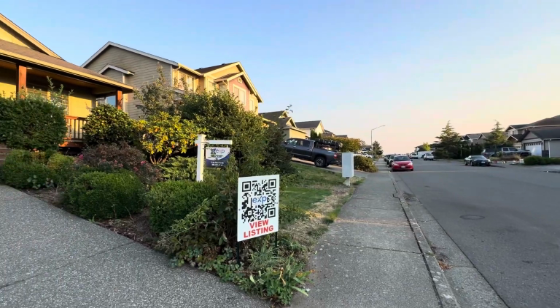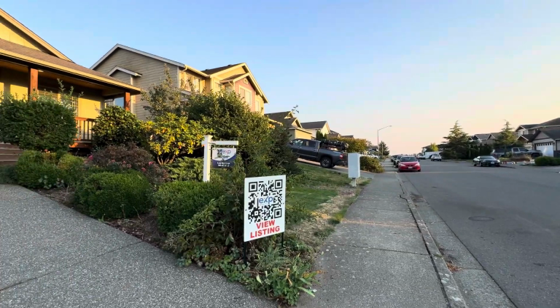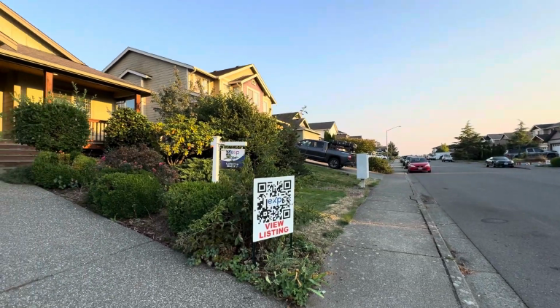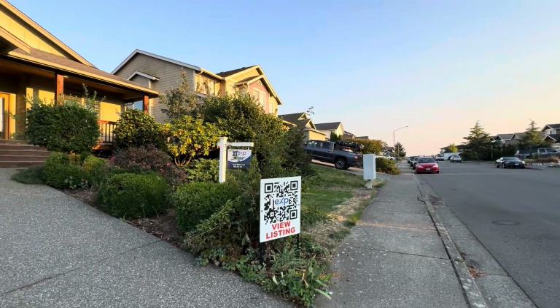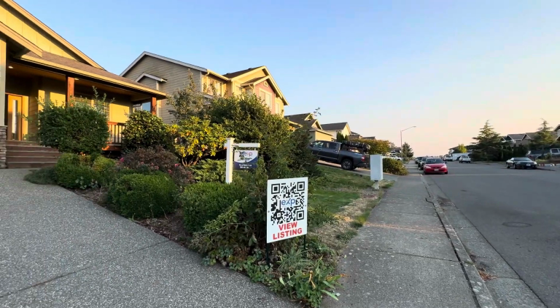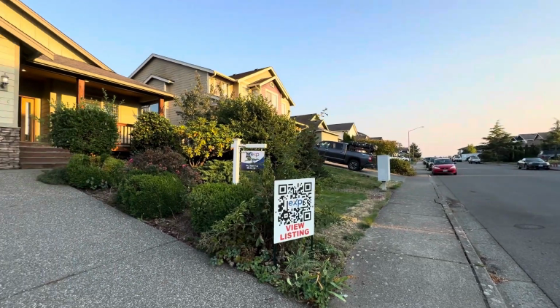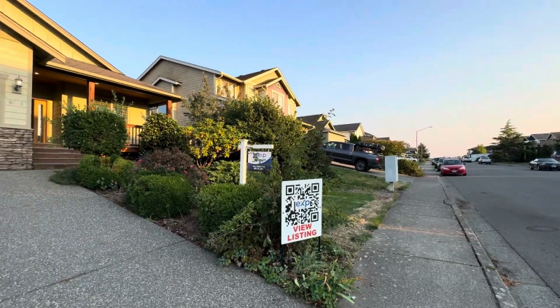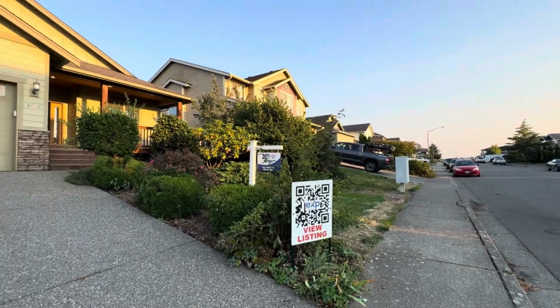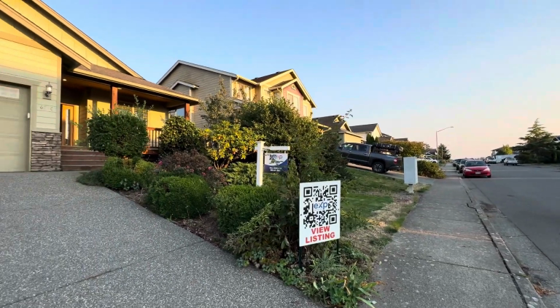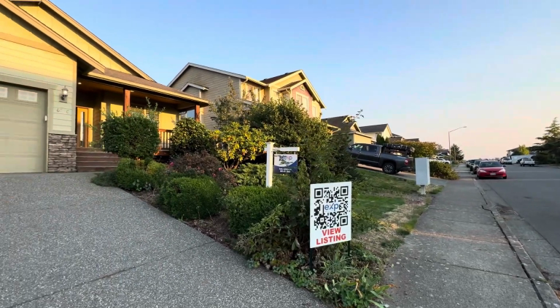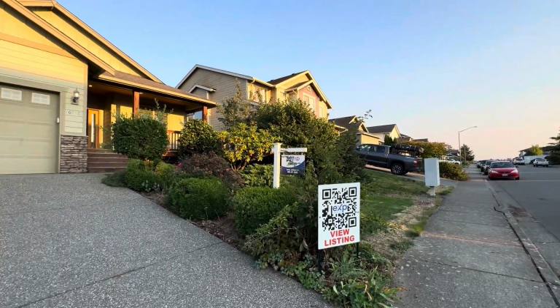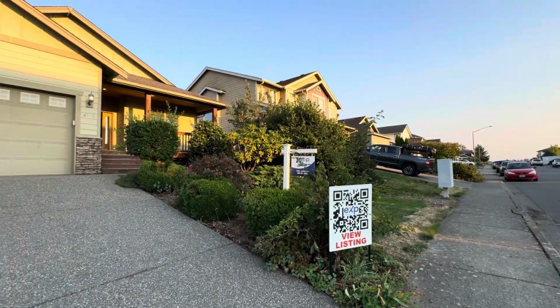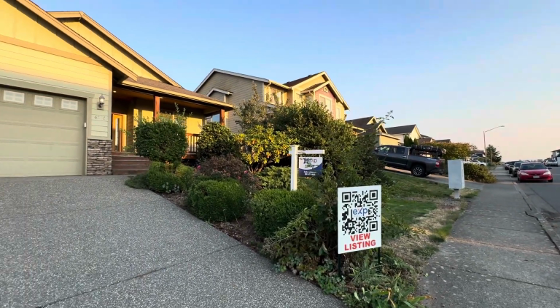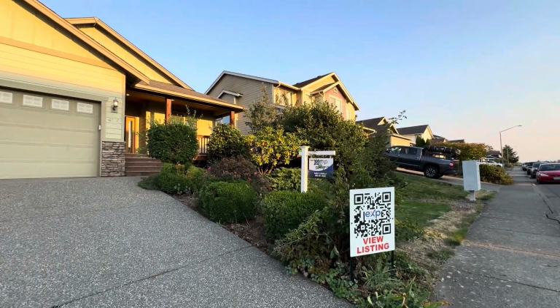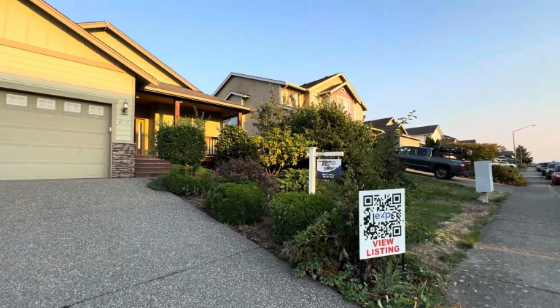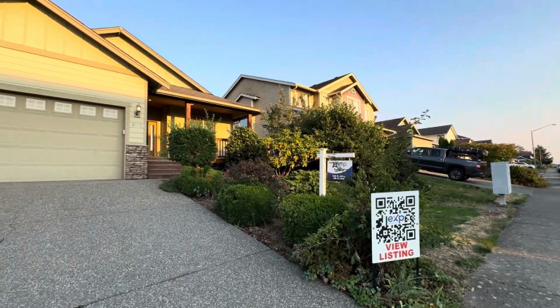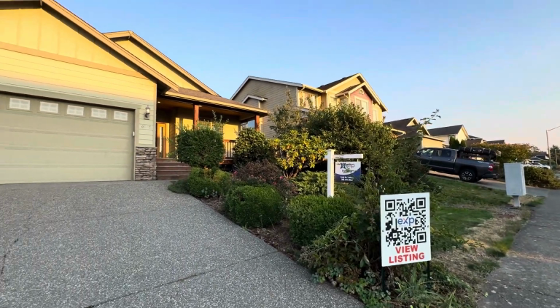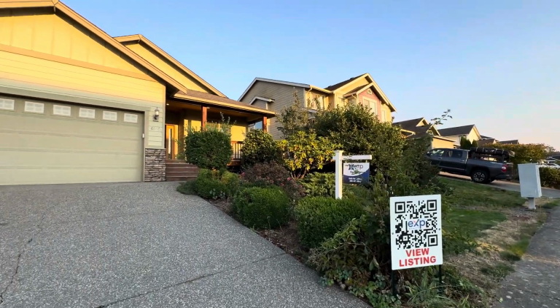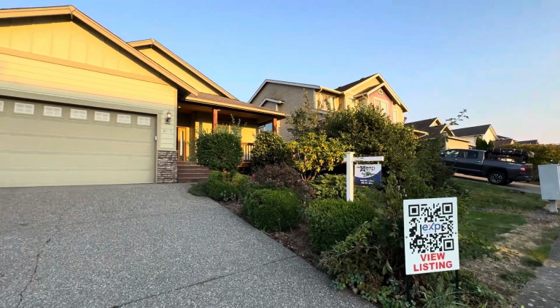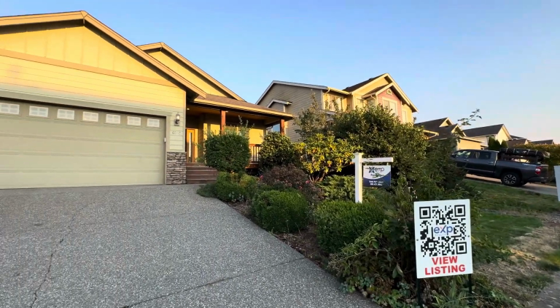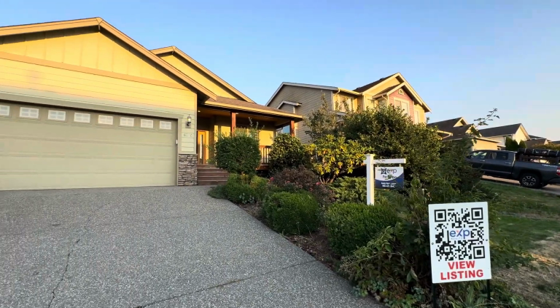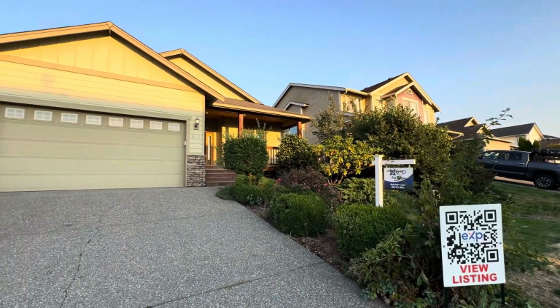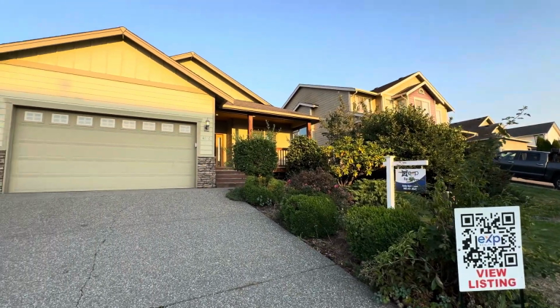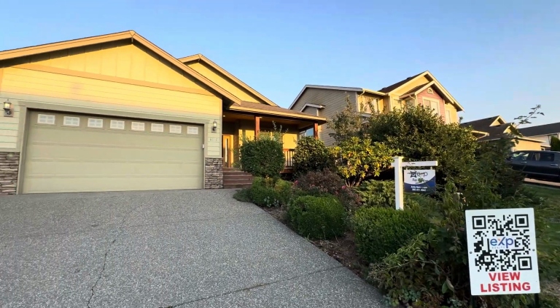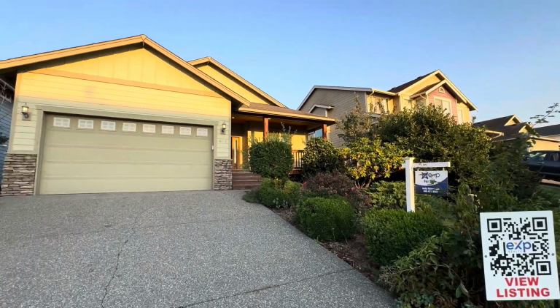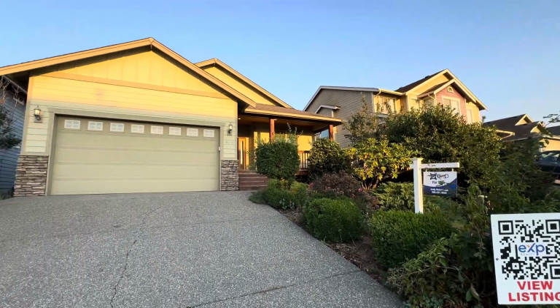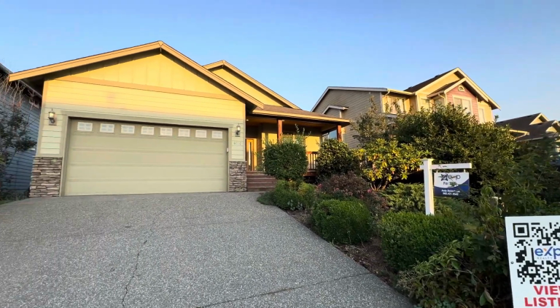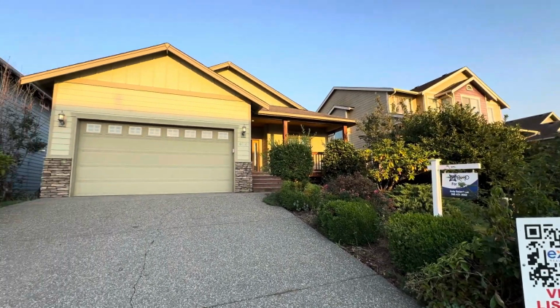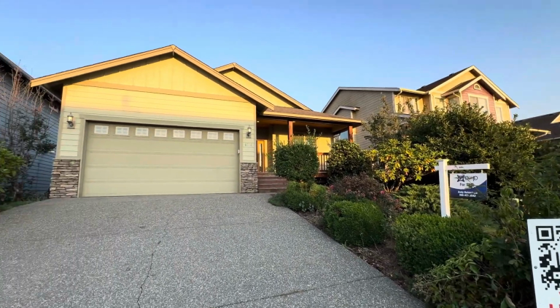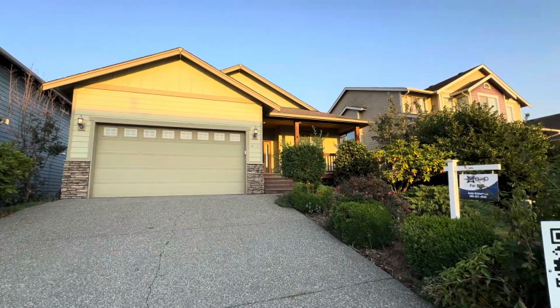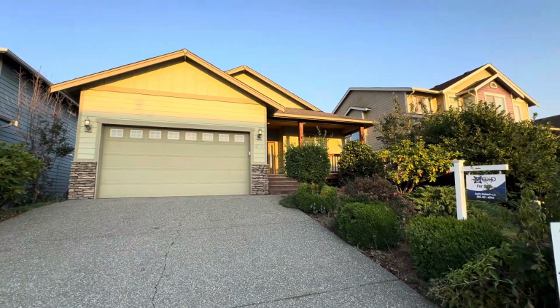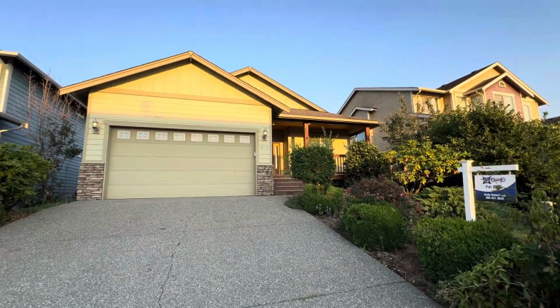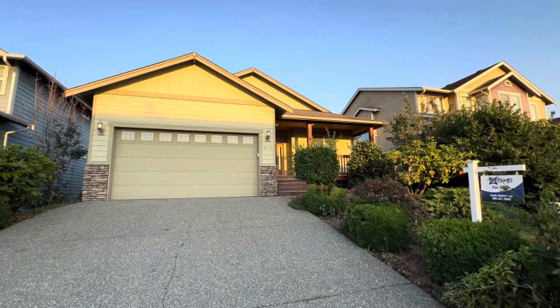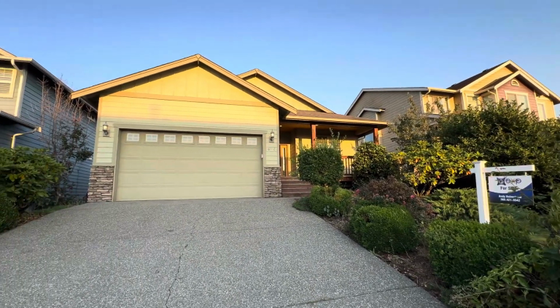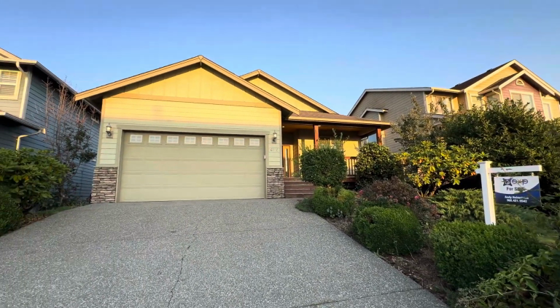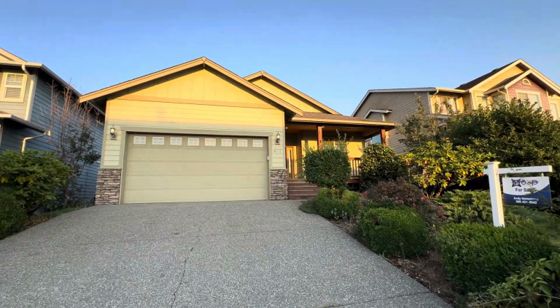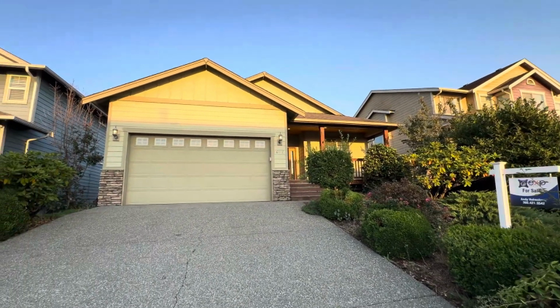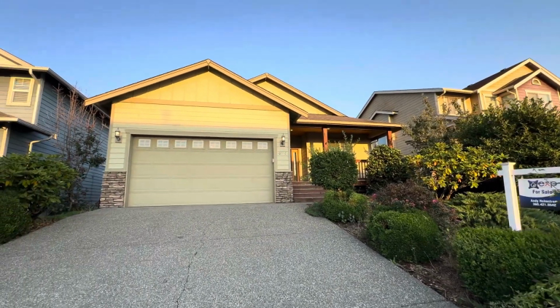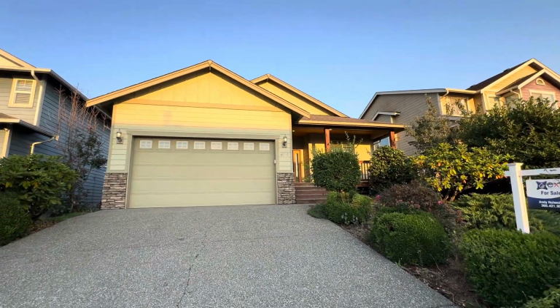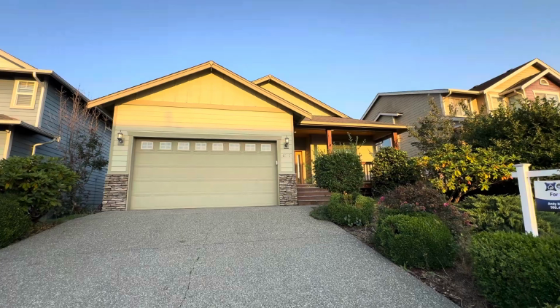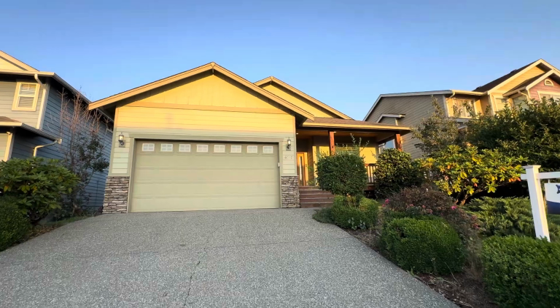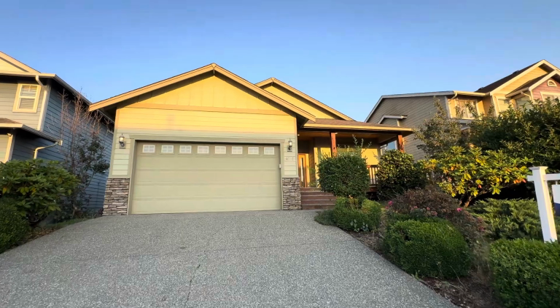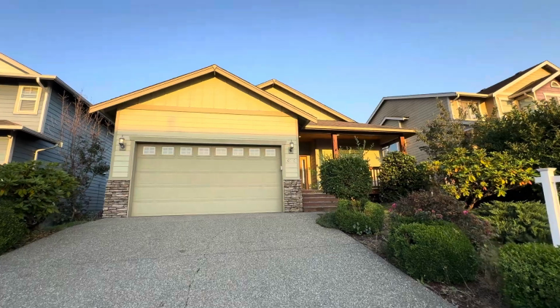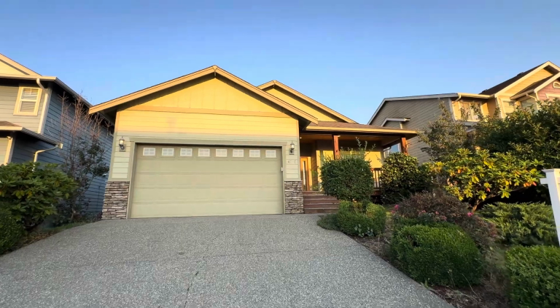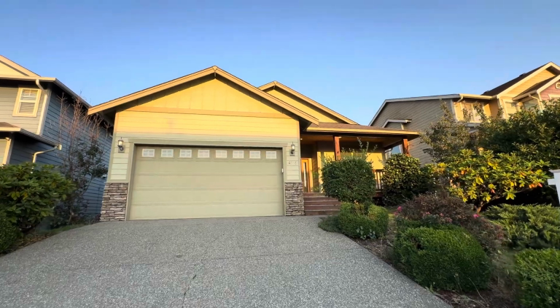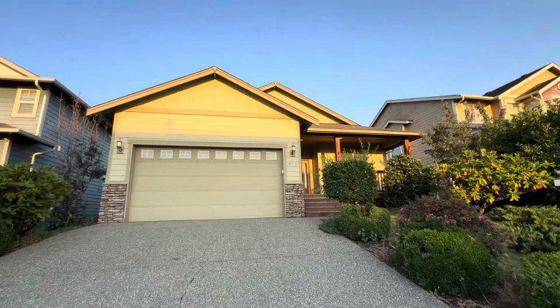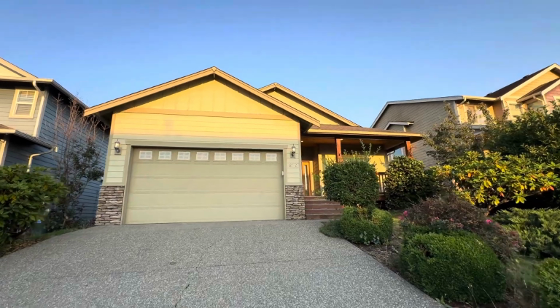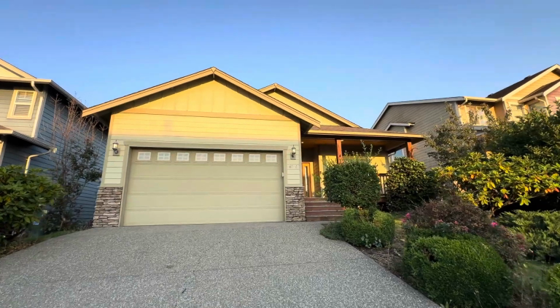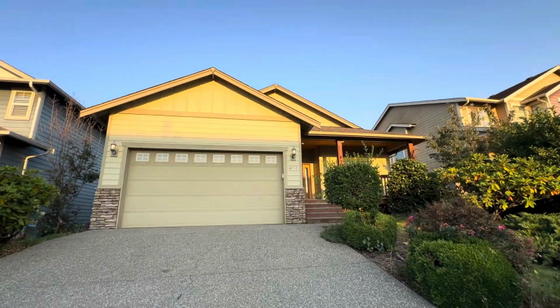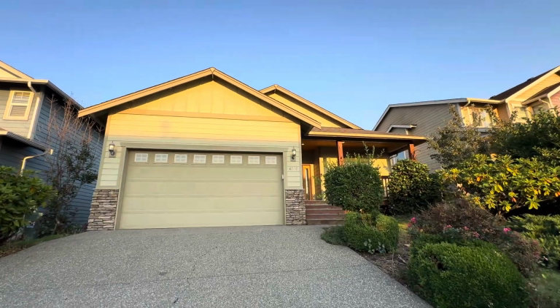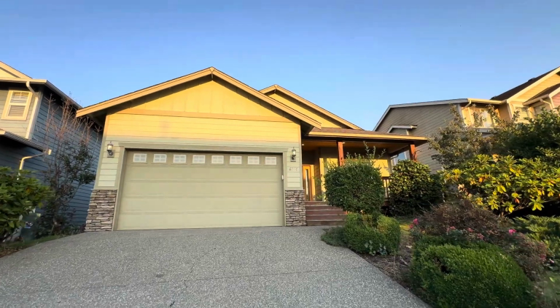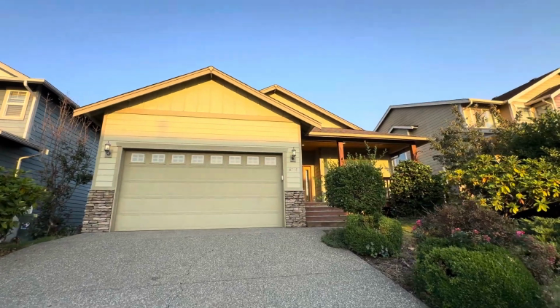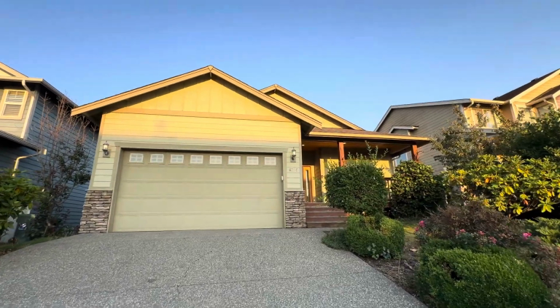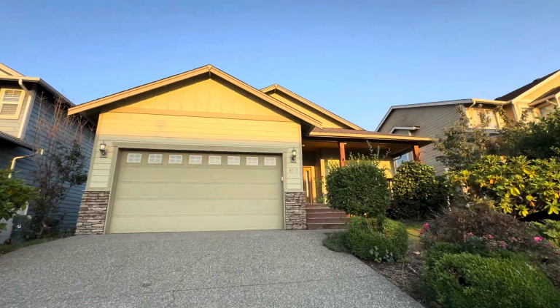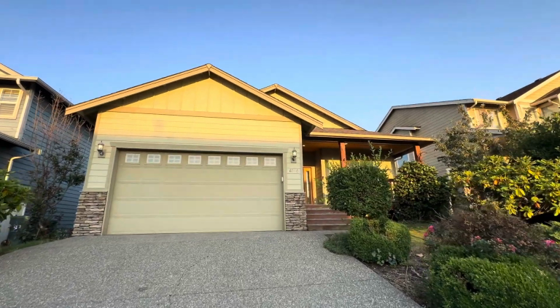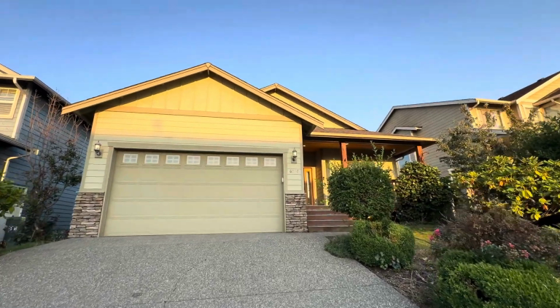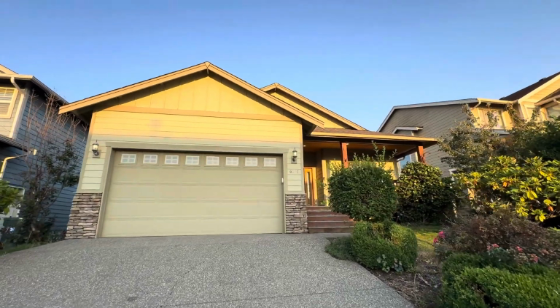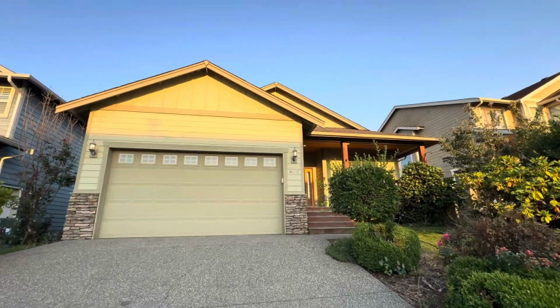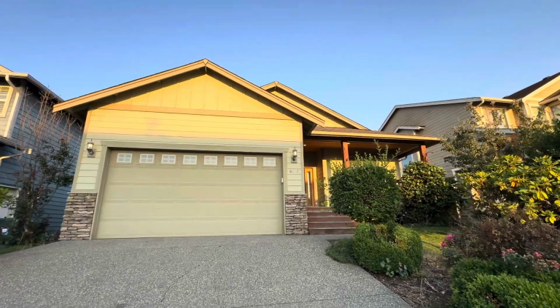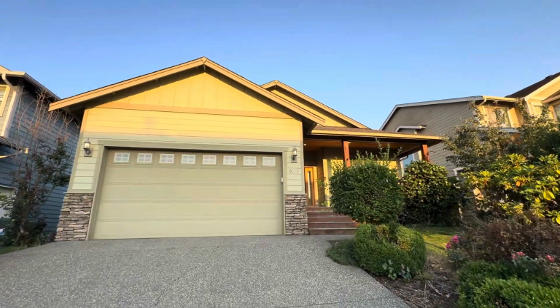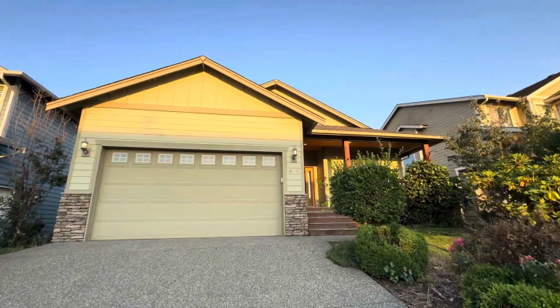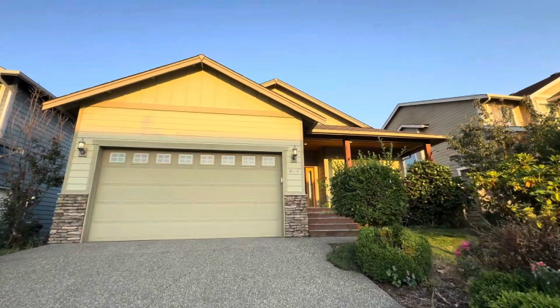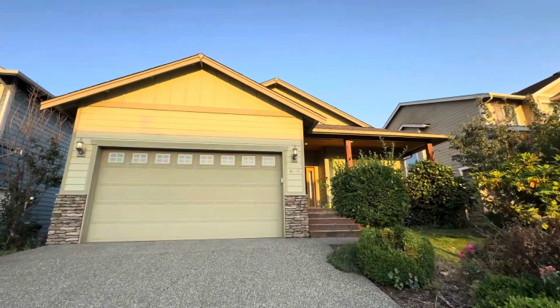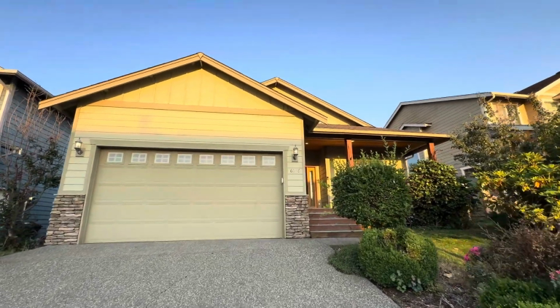Welcome to 6246 Argyle. Let's take a look at this new listing in Ferndale.